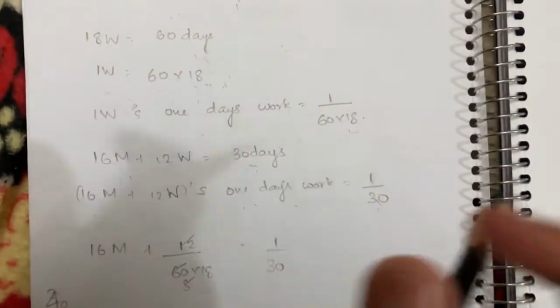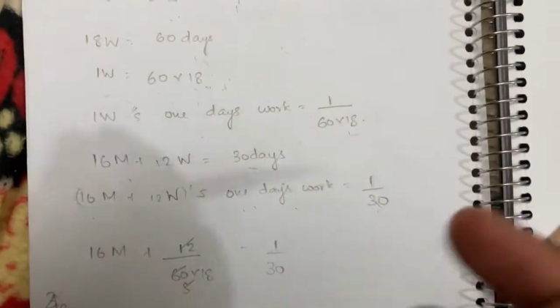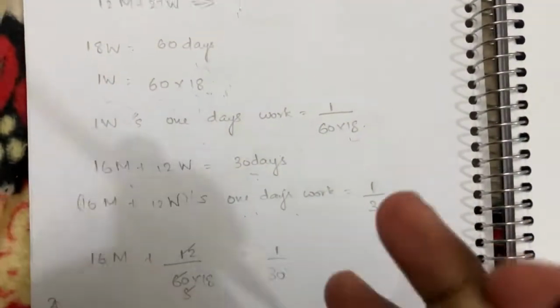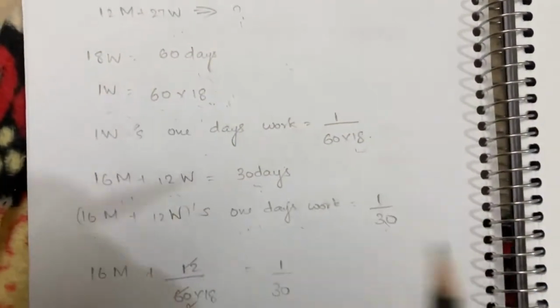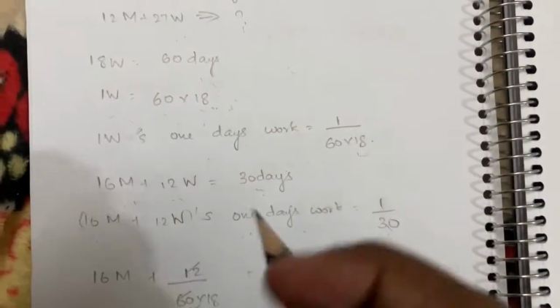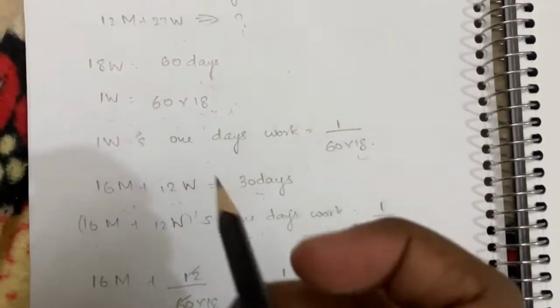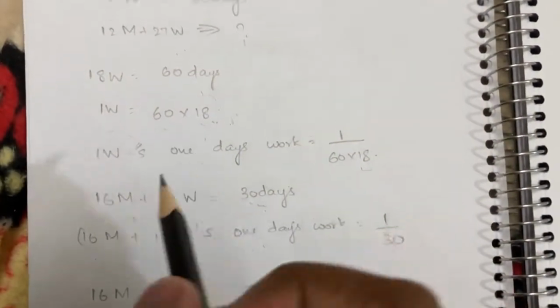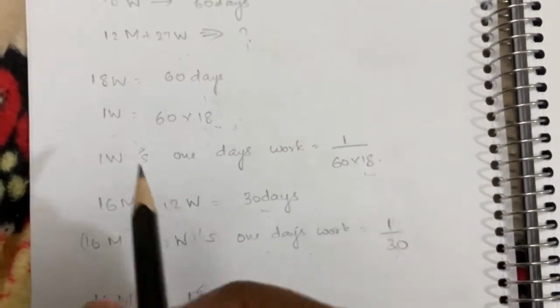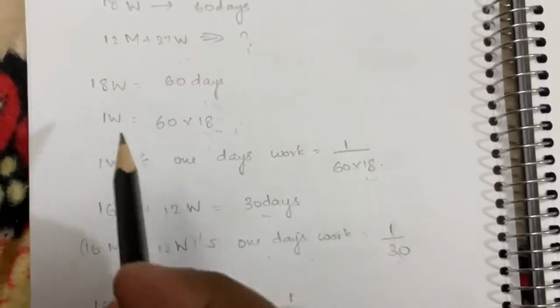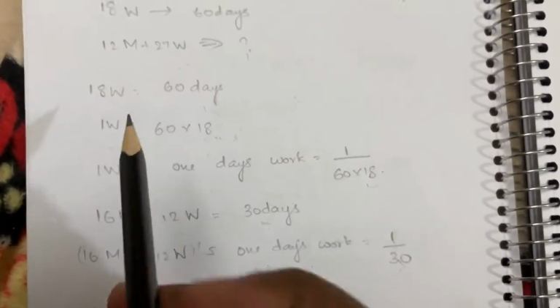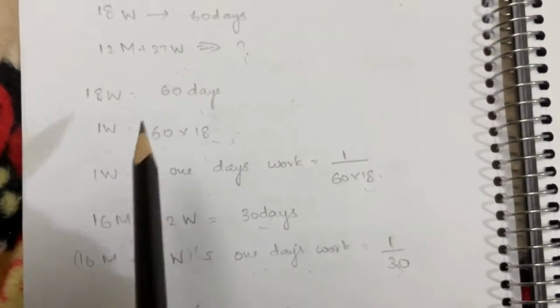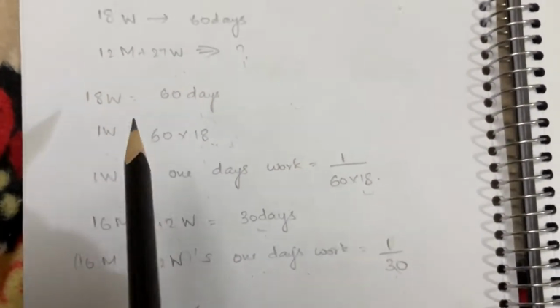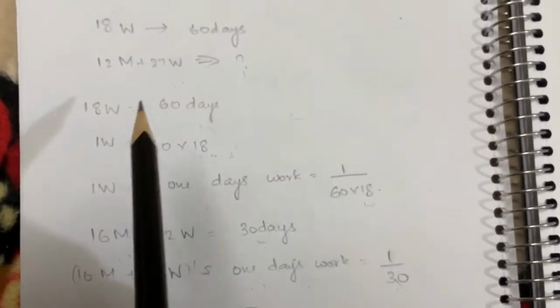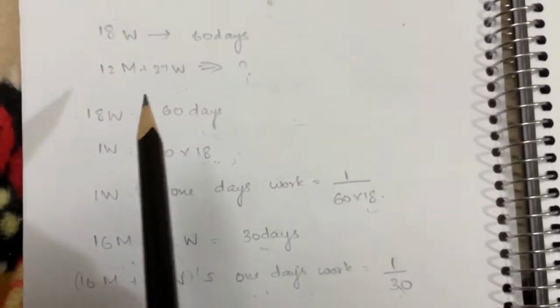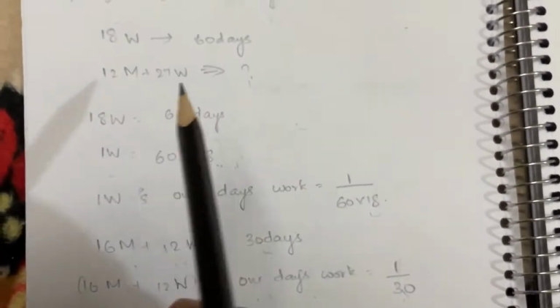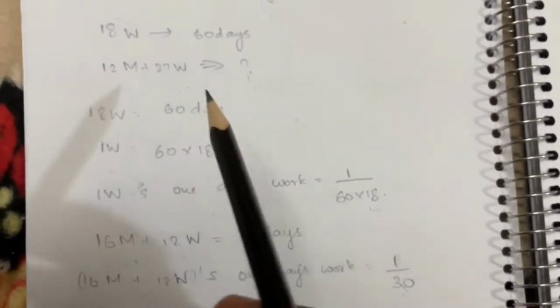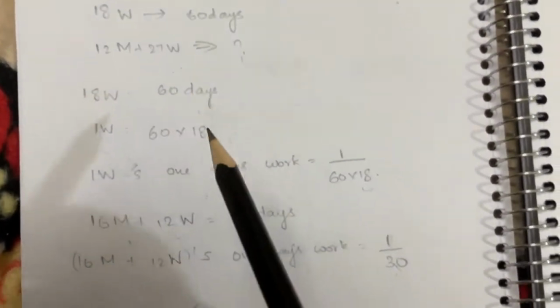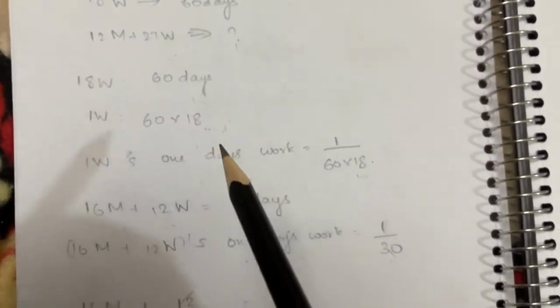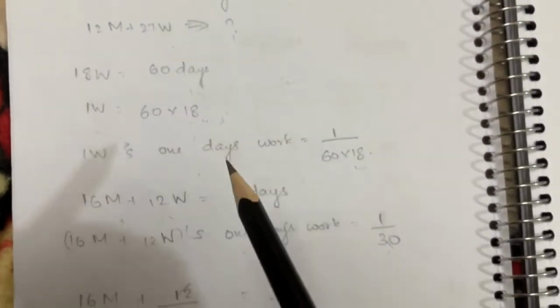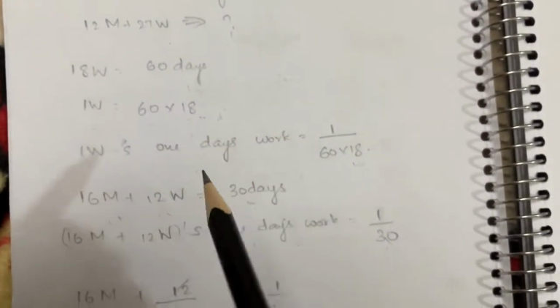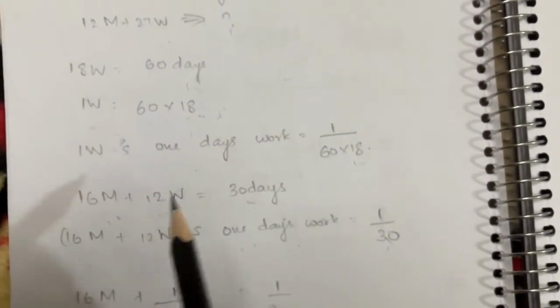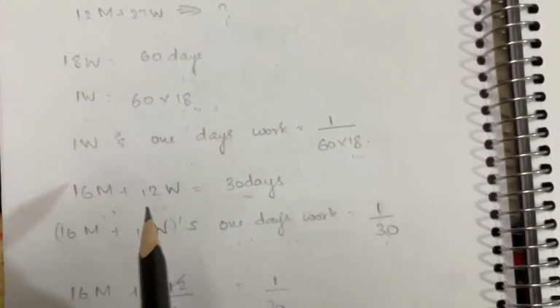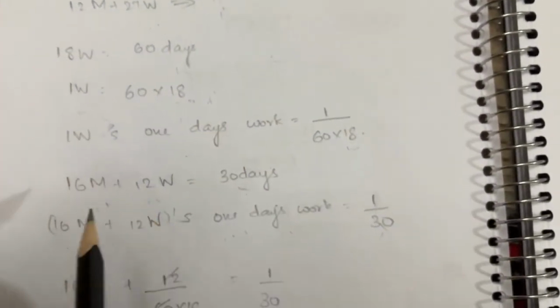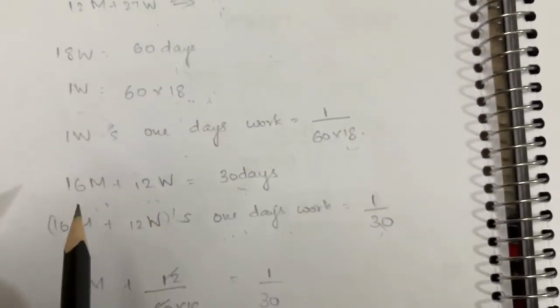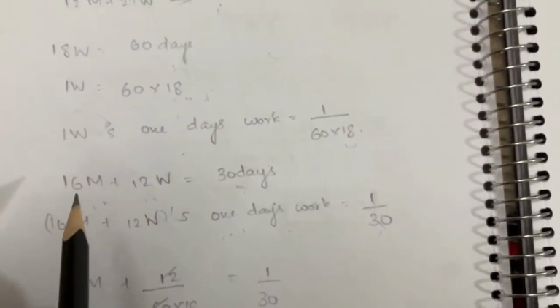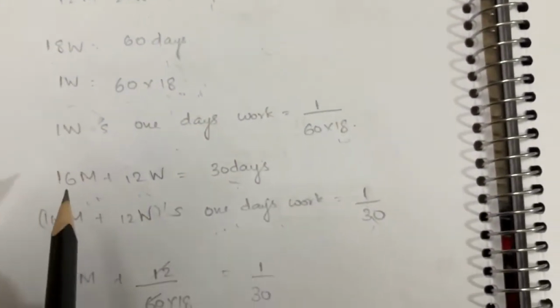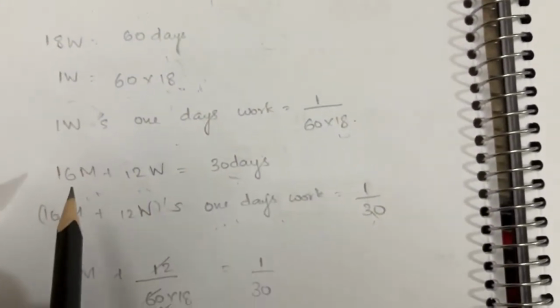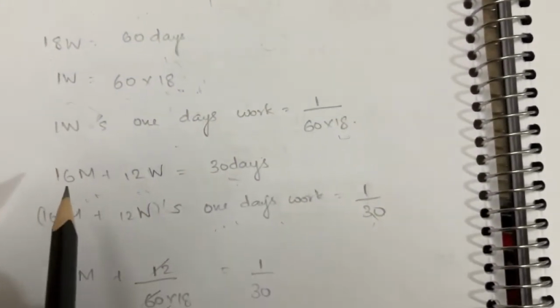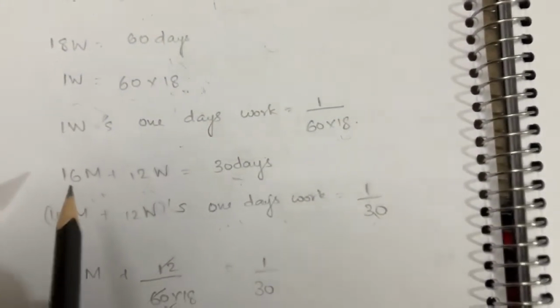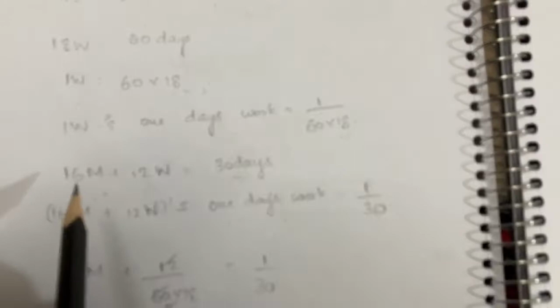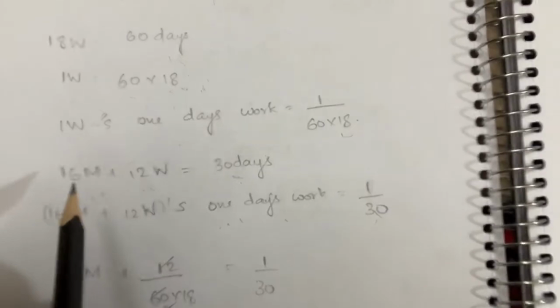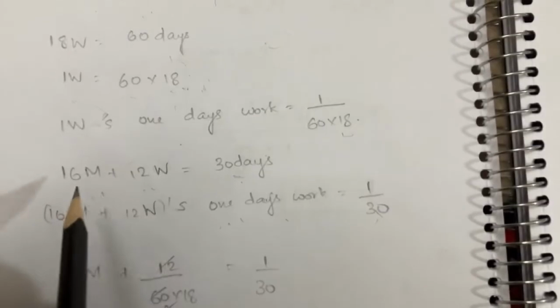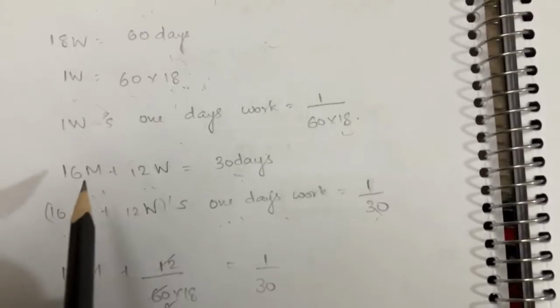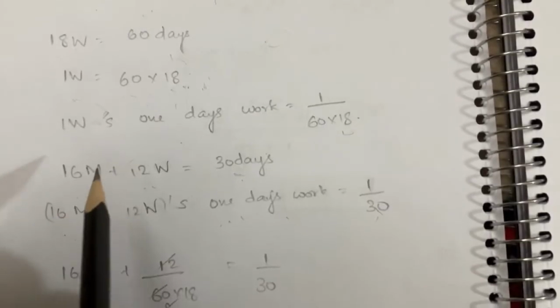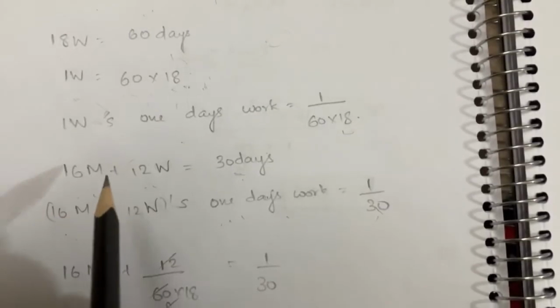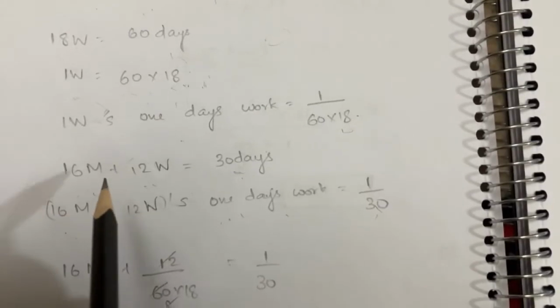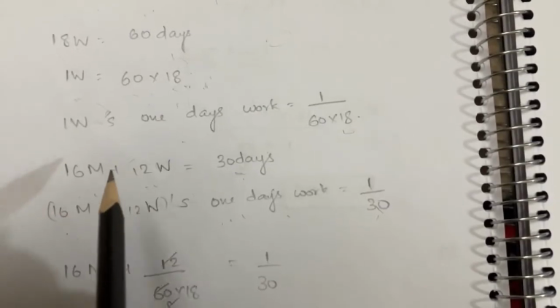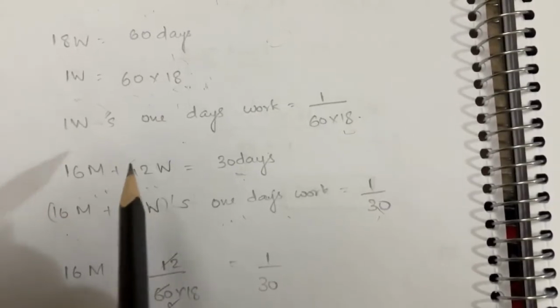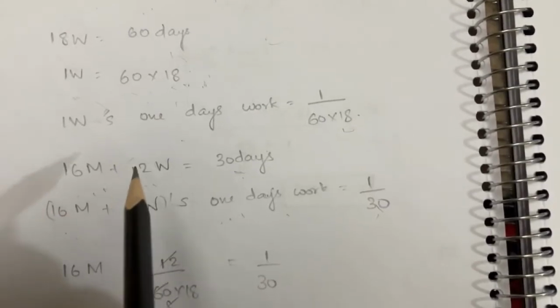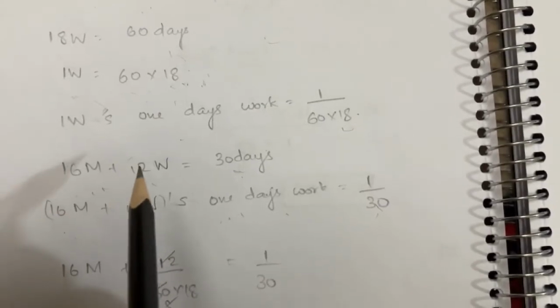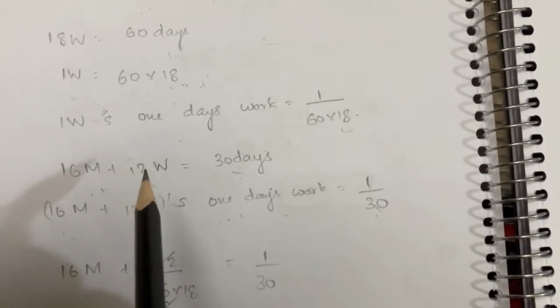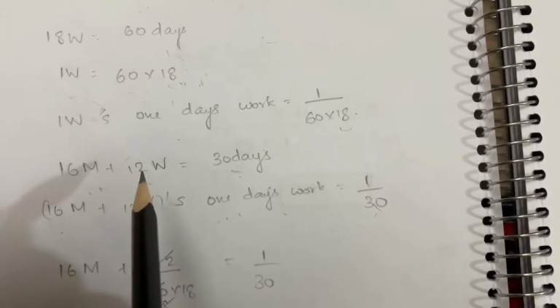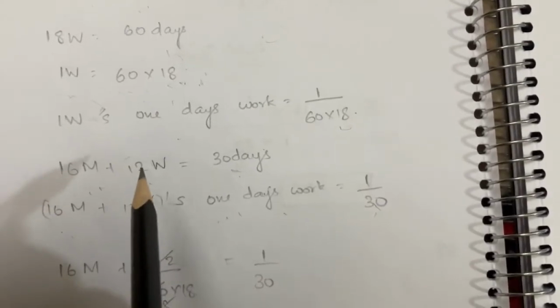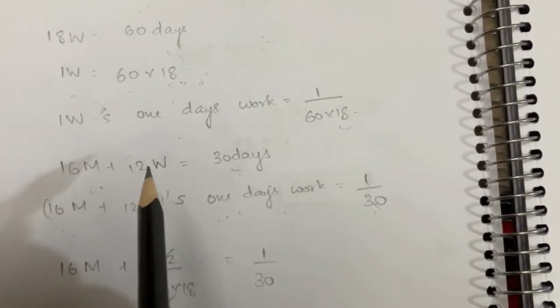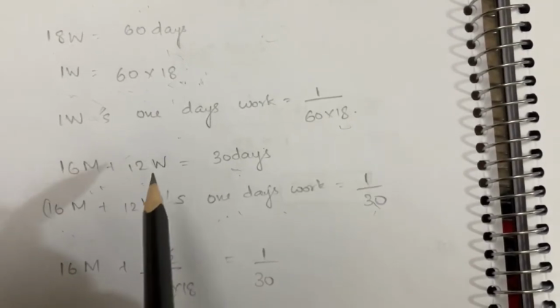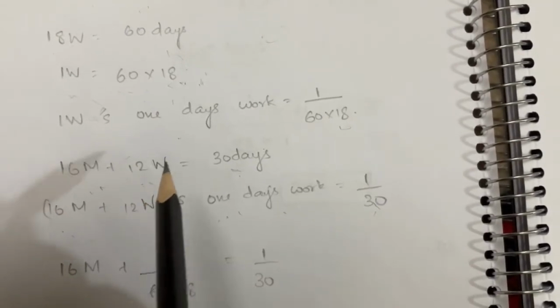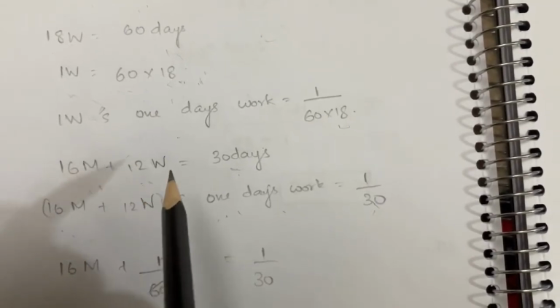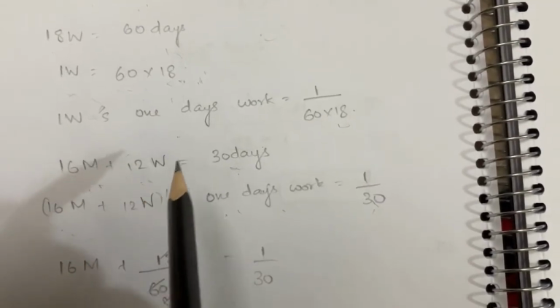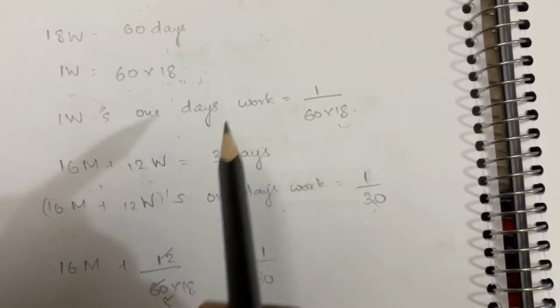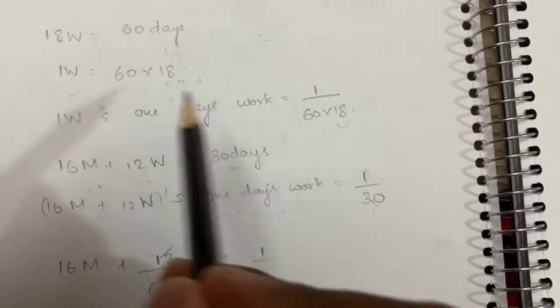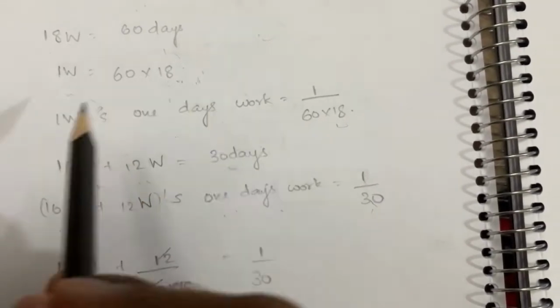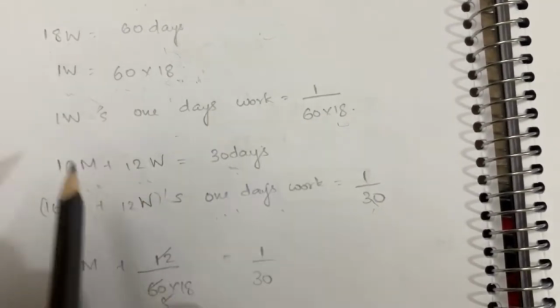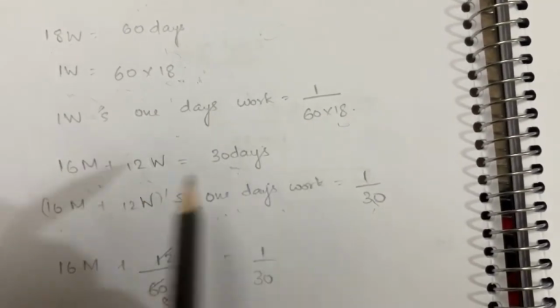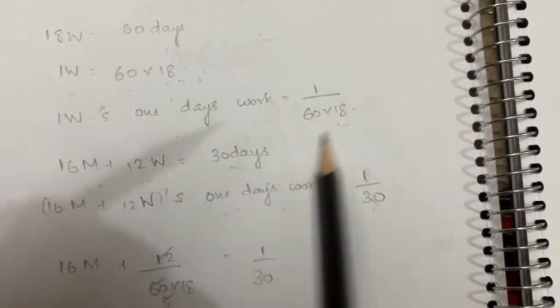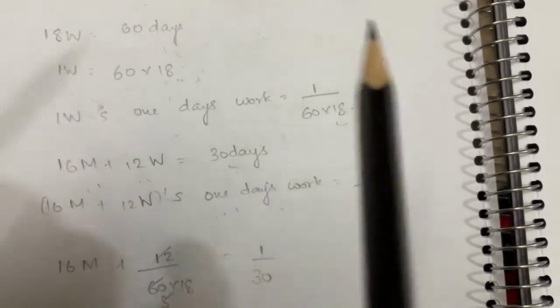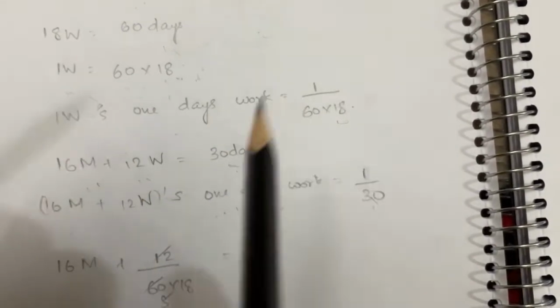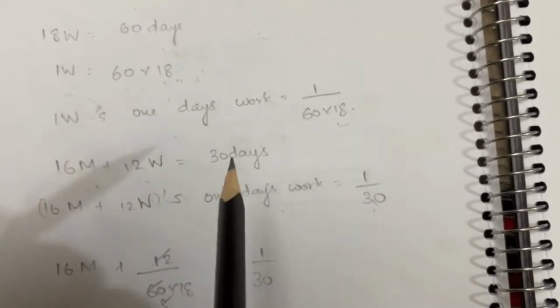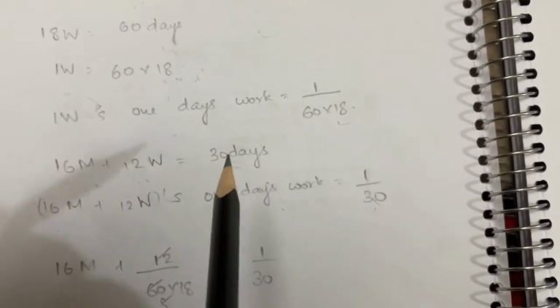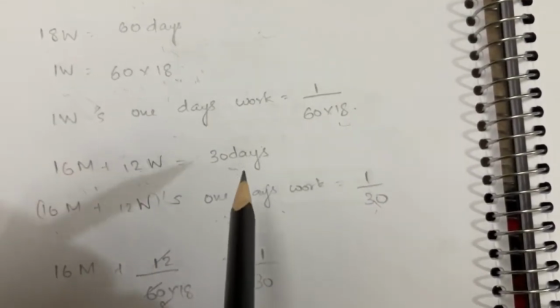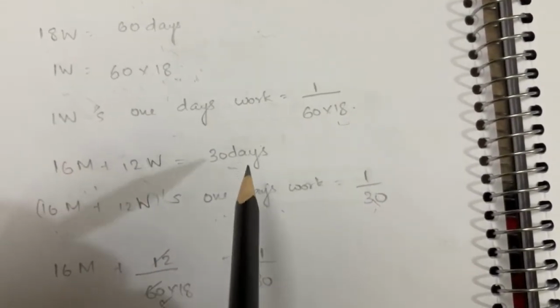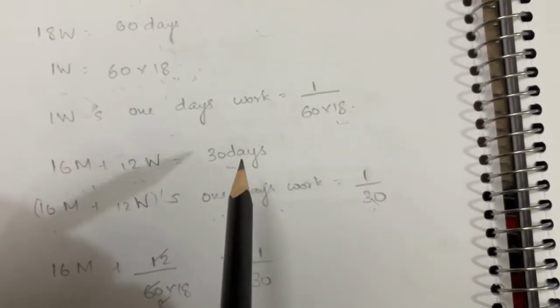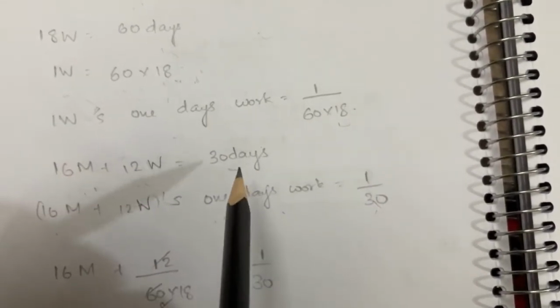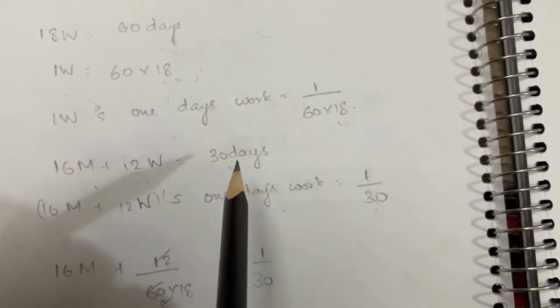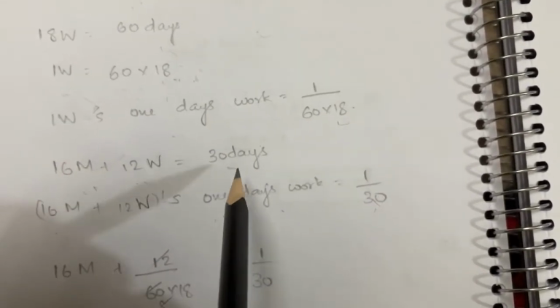From the first statement, 16 men and 12 women together complete the work in 30 days.